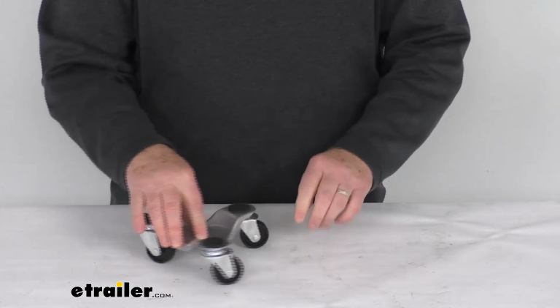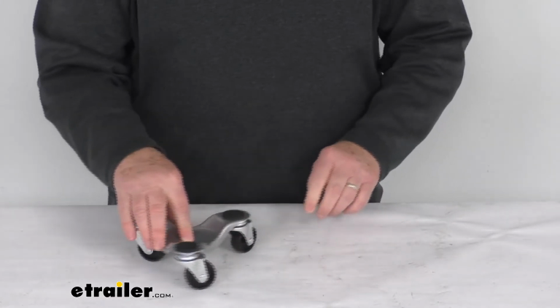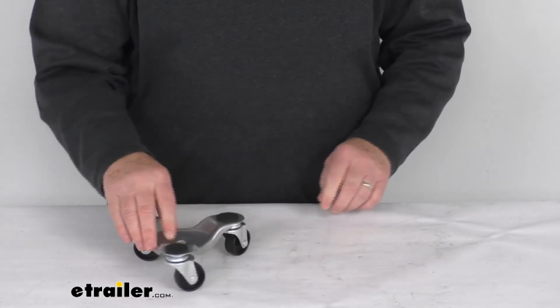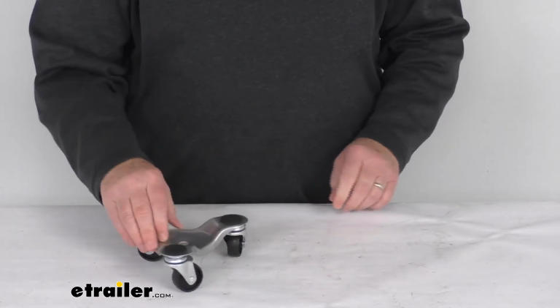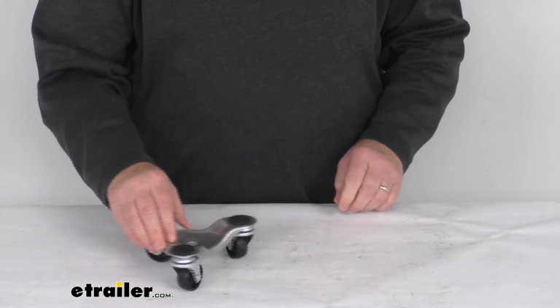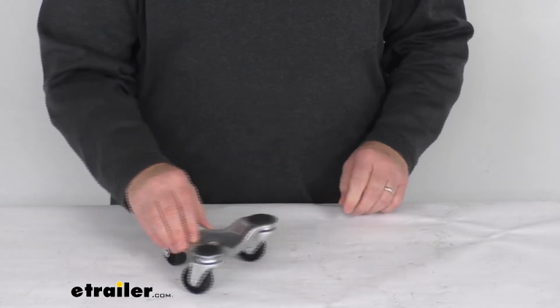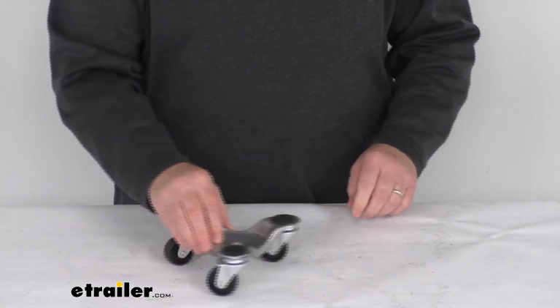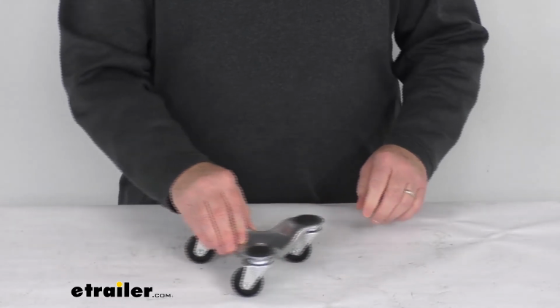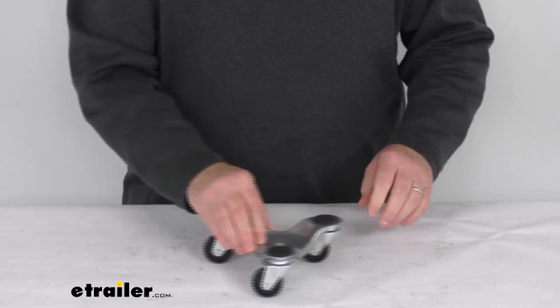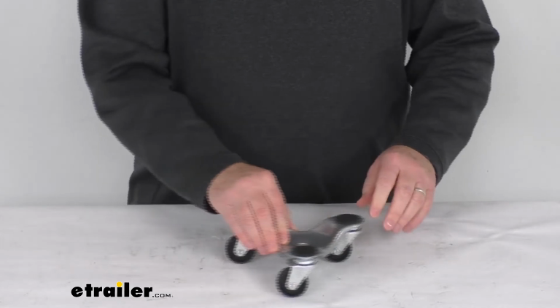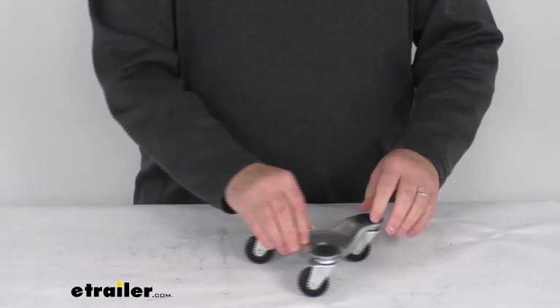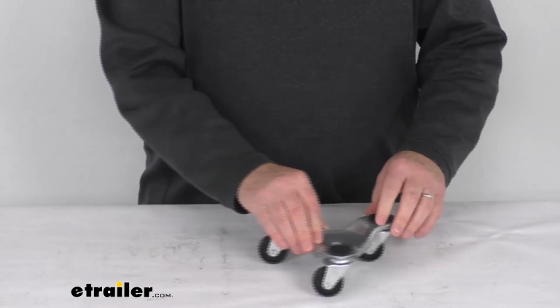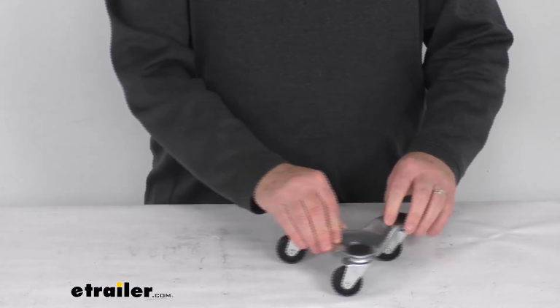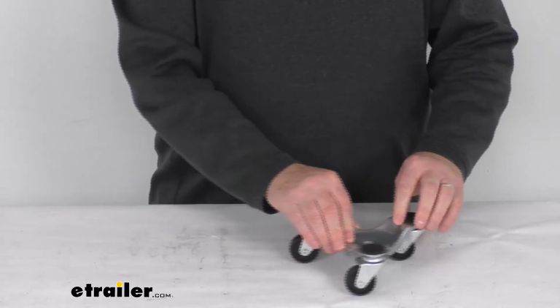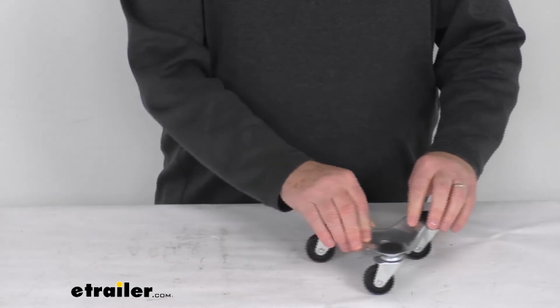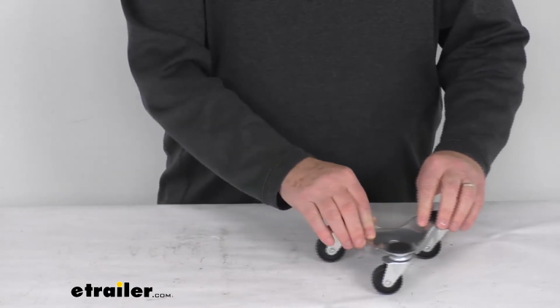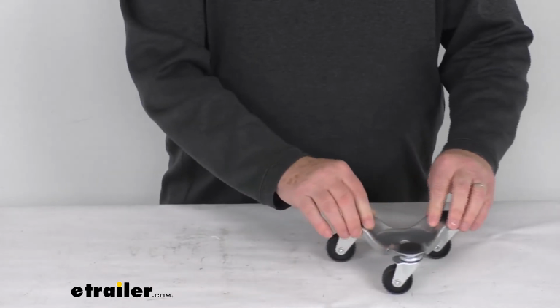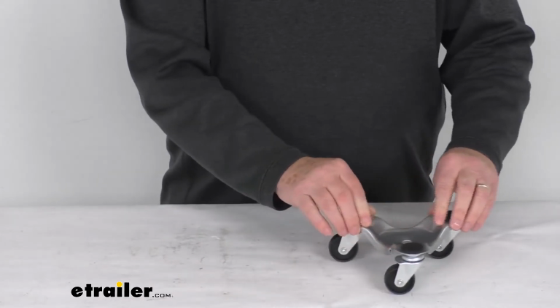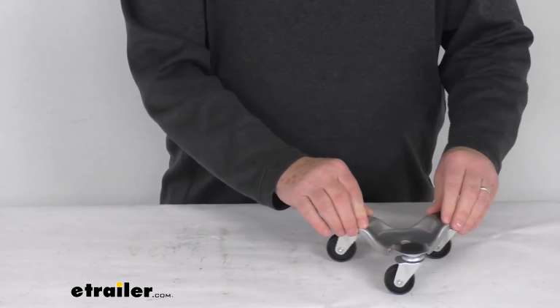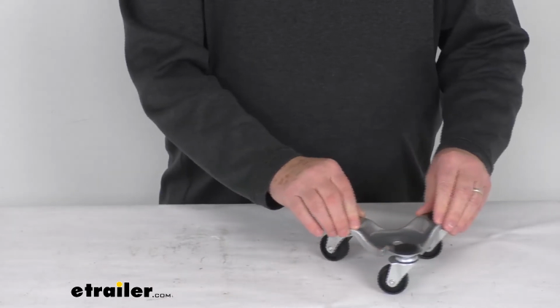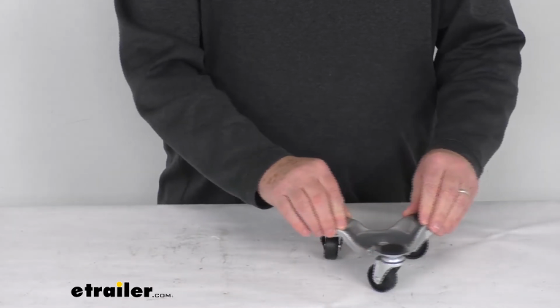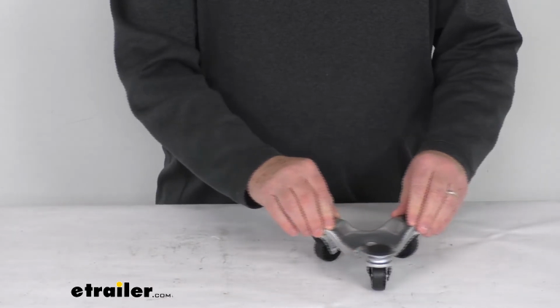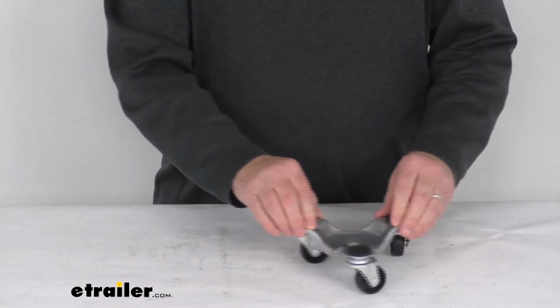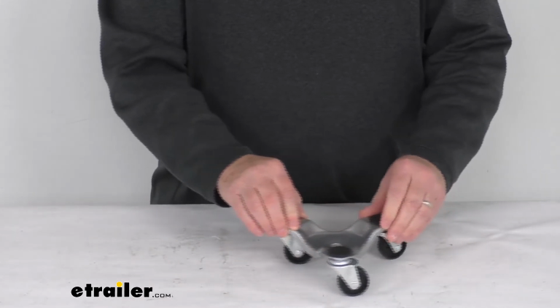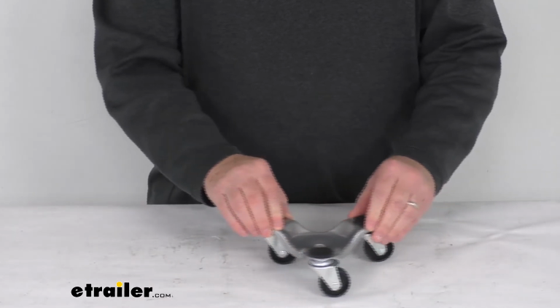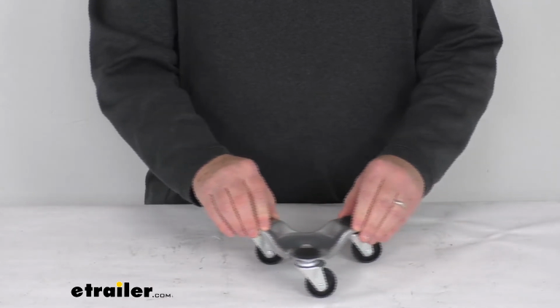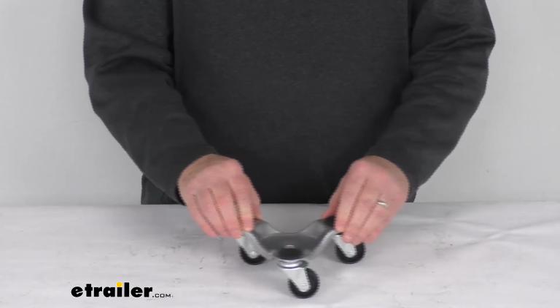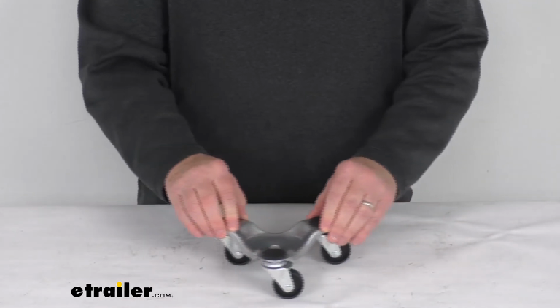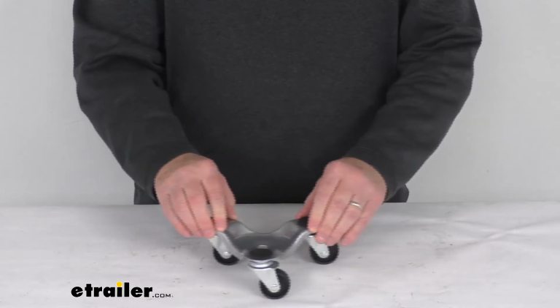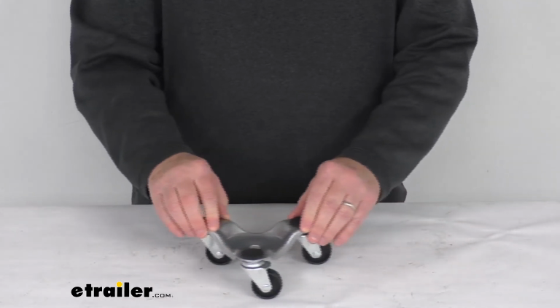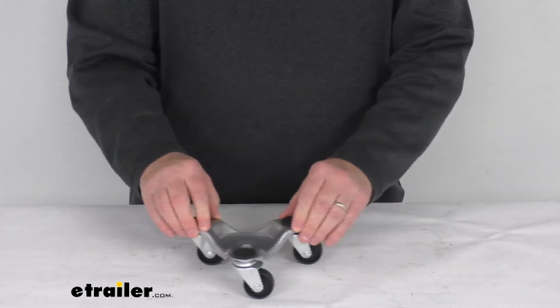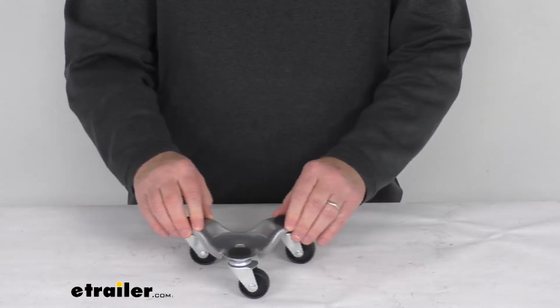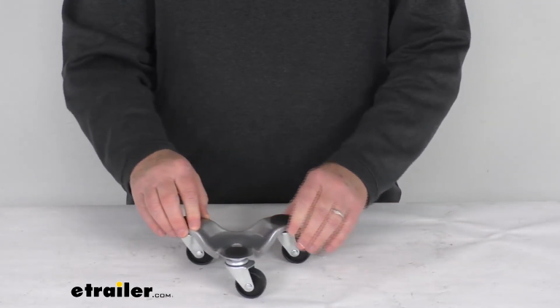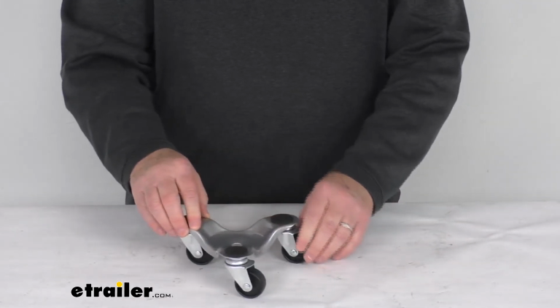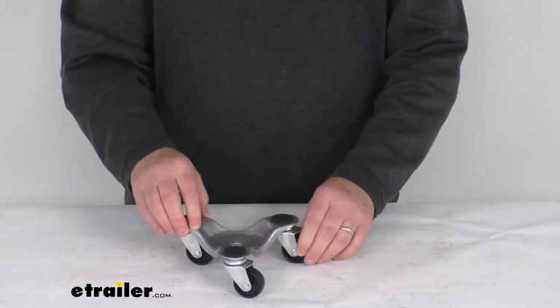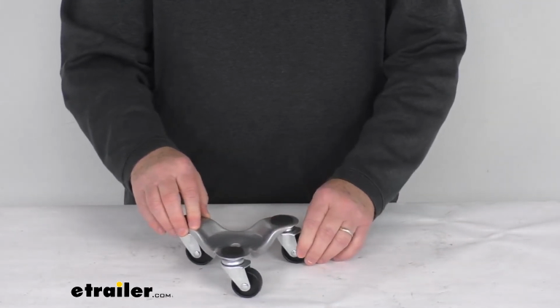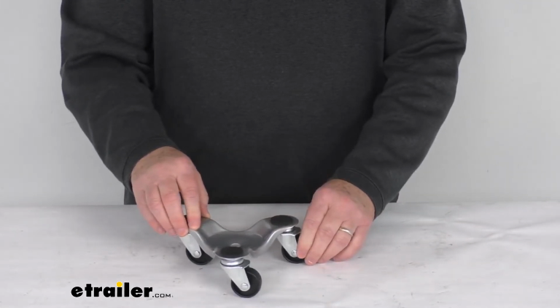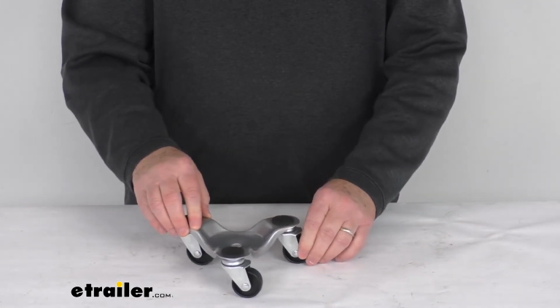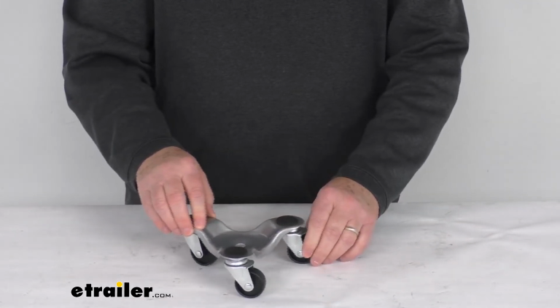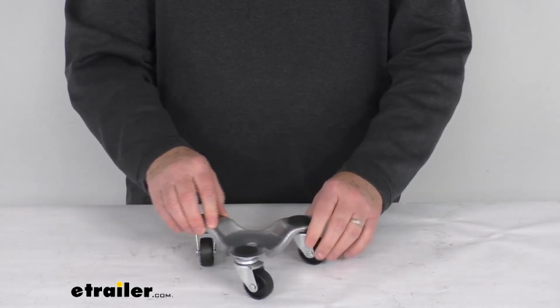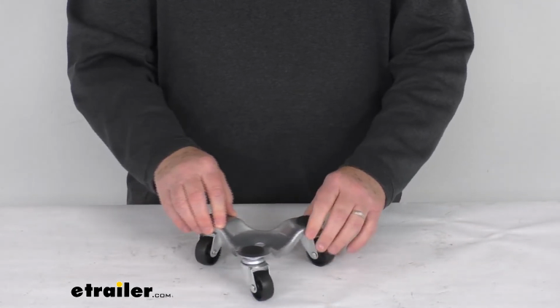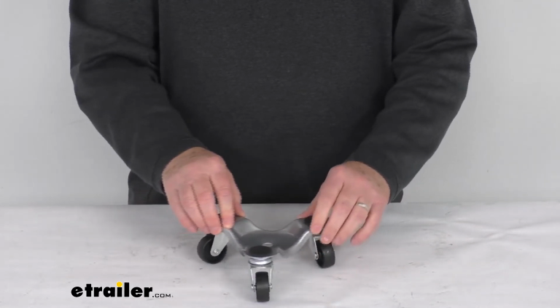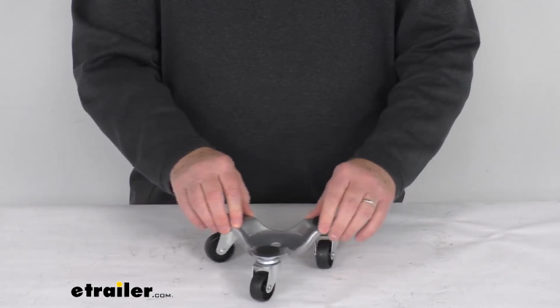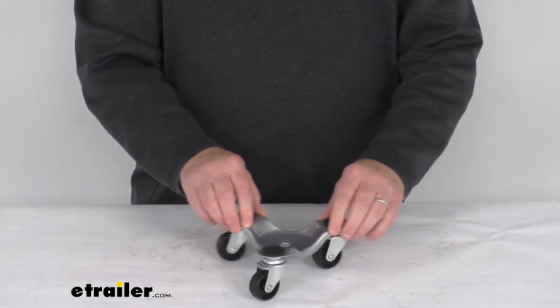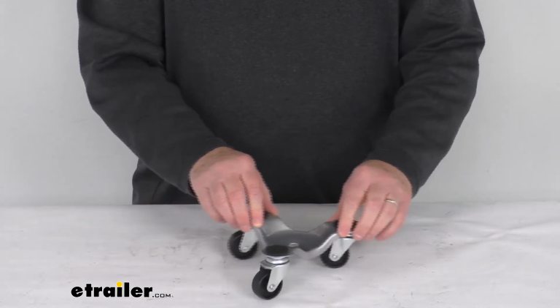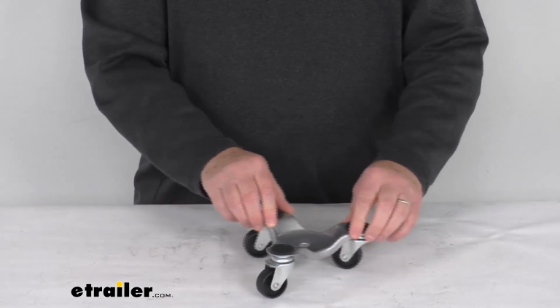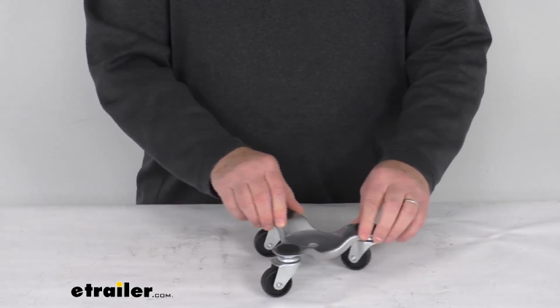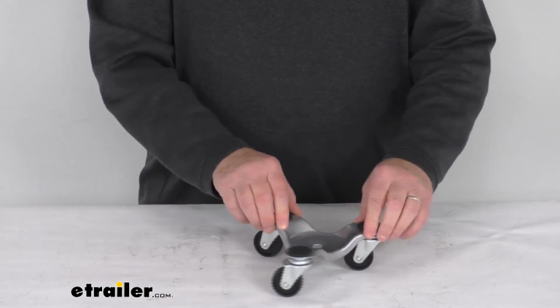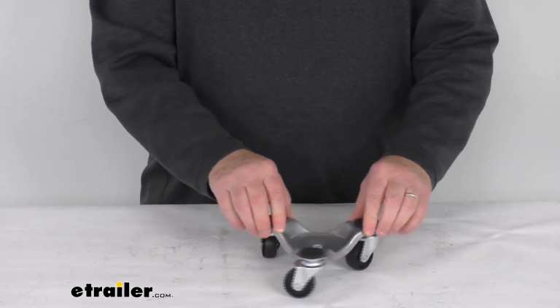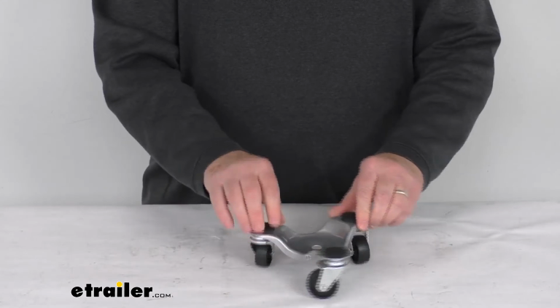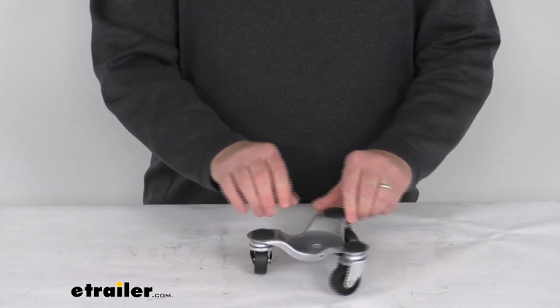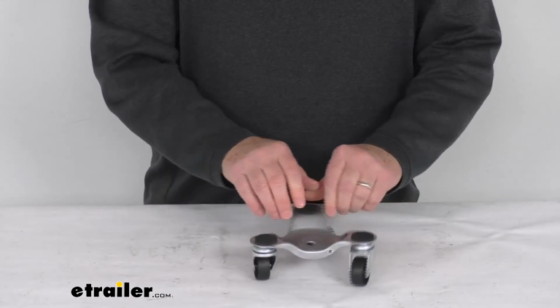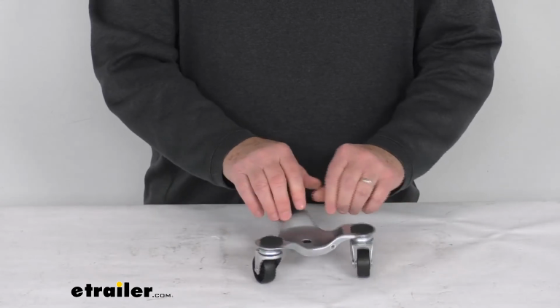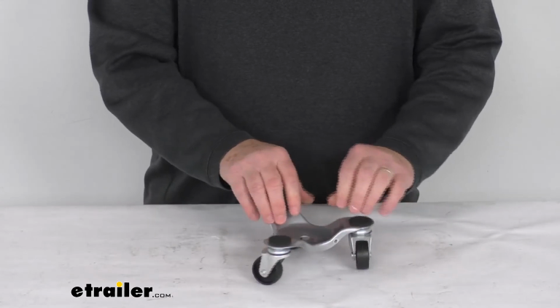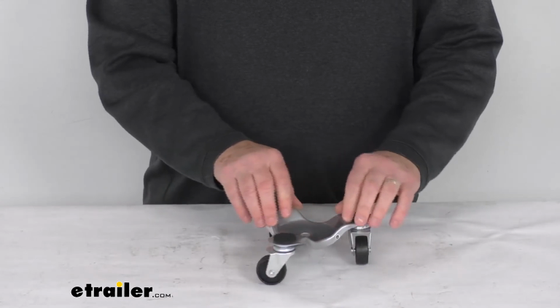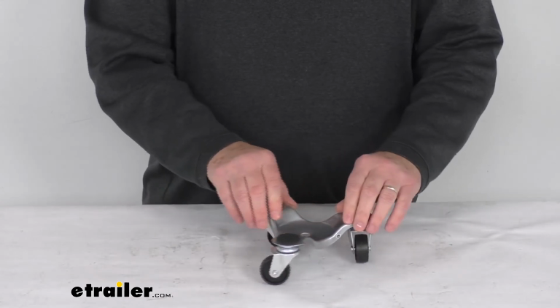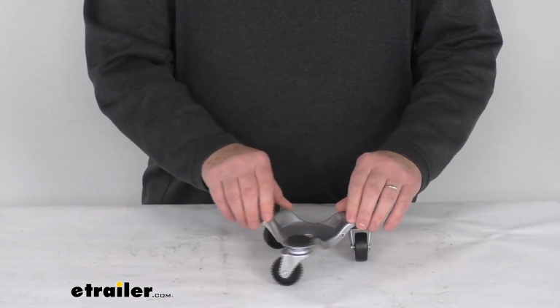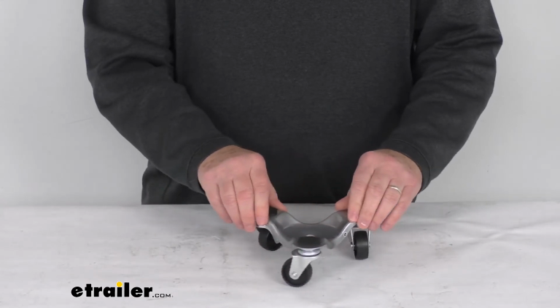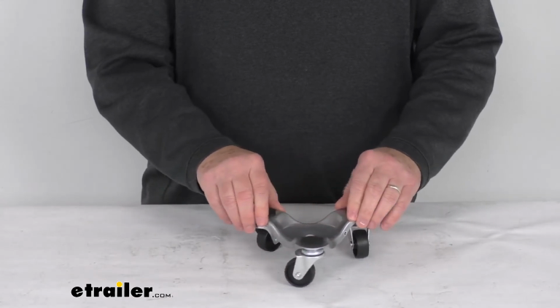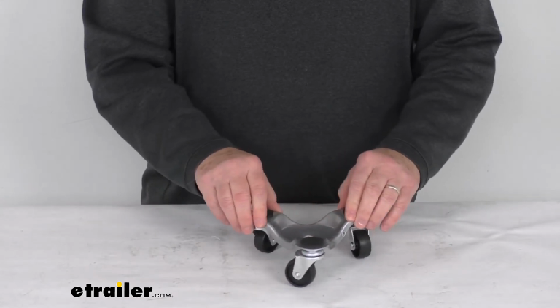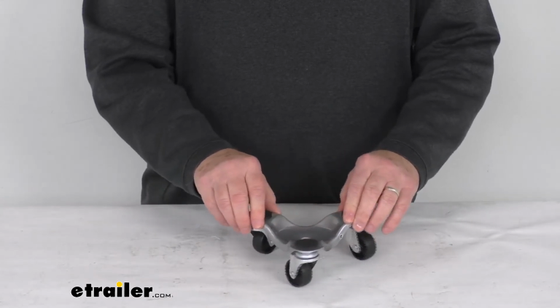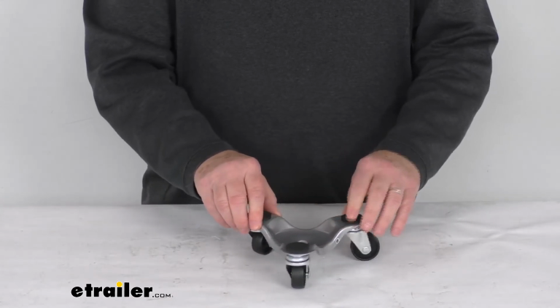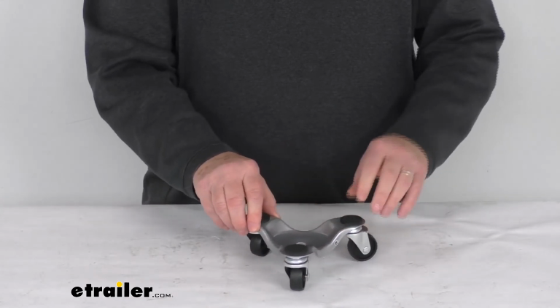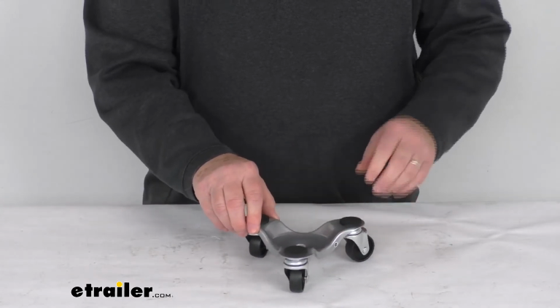But that should do it for the review on the Movers 3-Wheel Dolly with the 1½-inch casters and the 132-pound weight capacity.